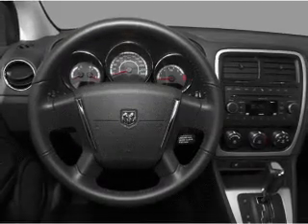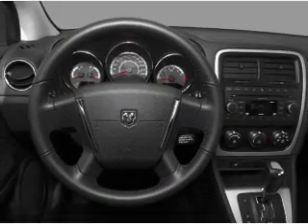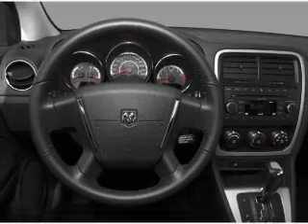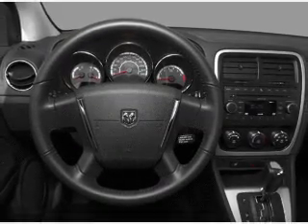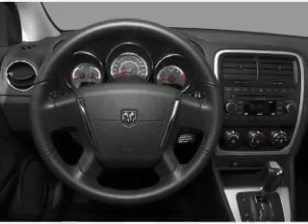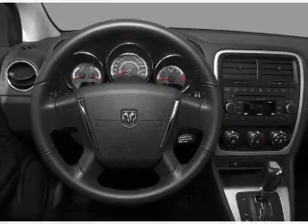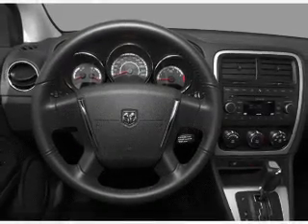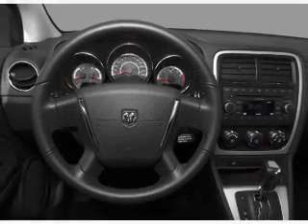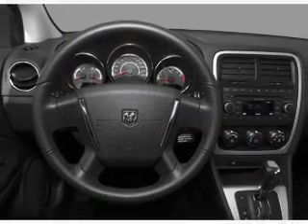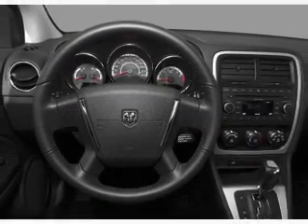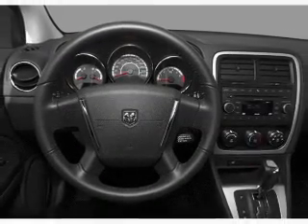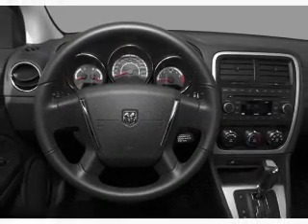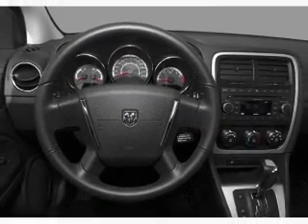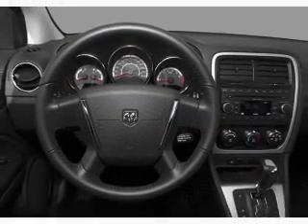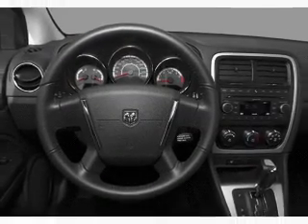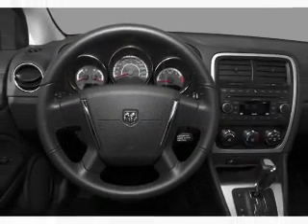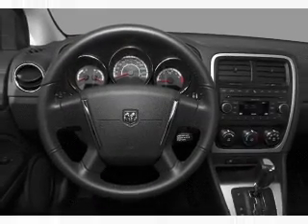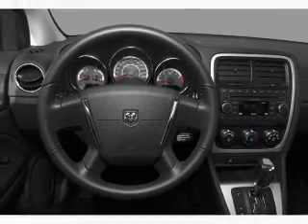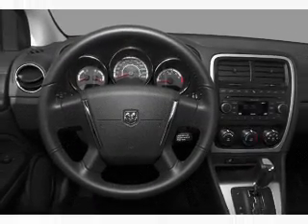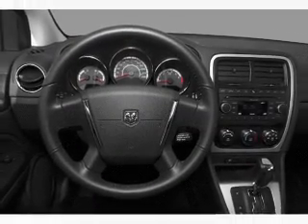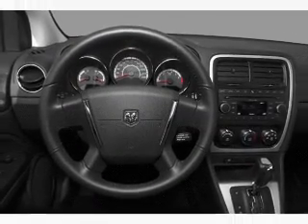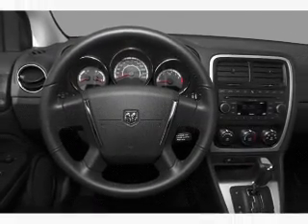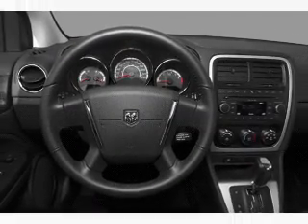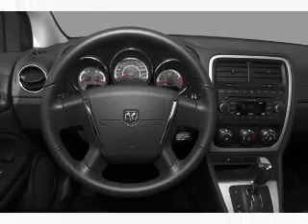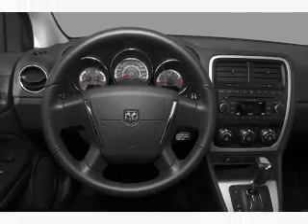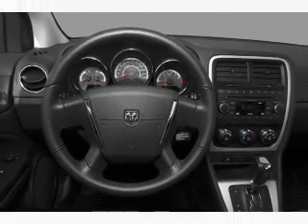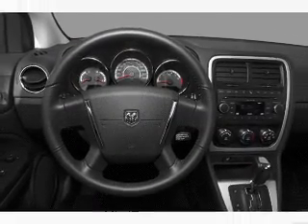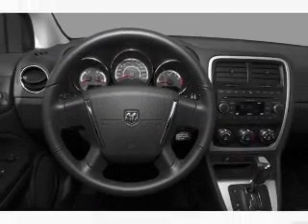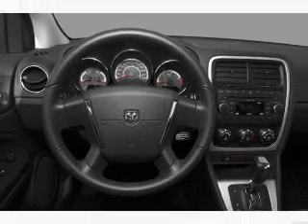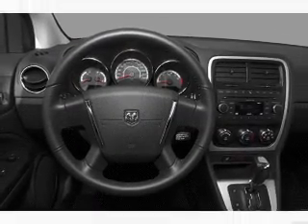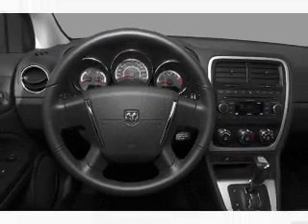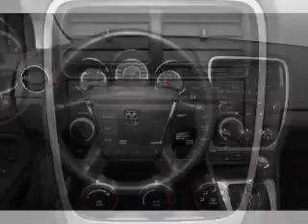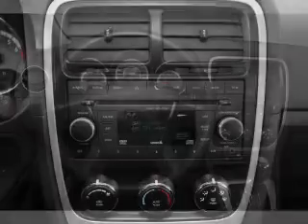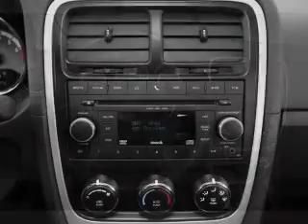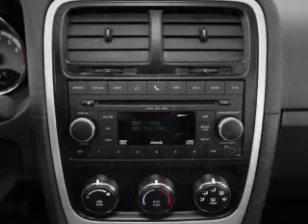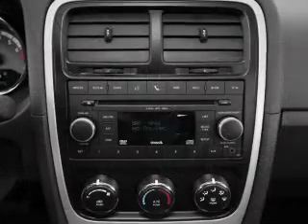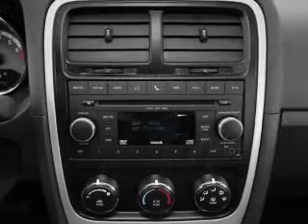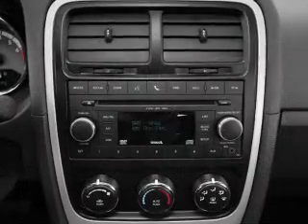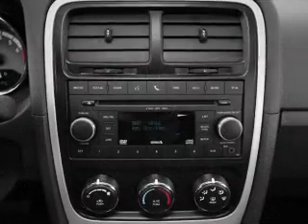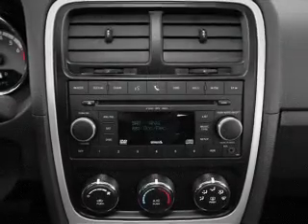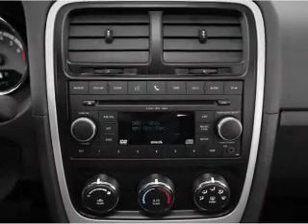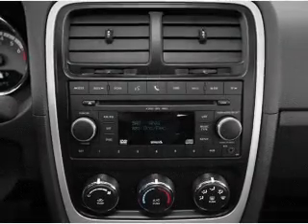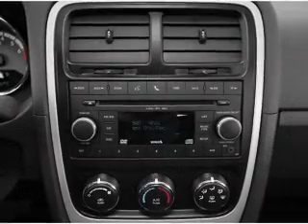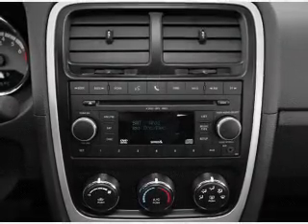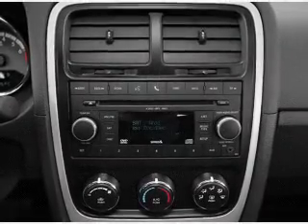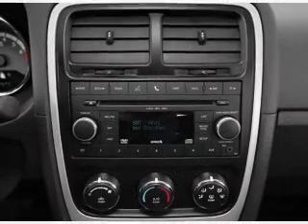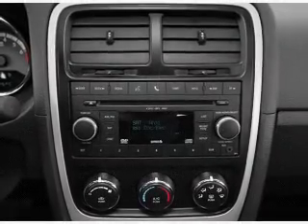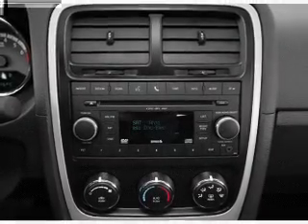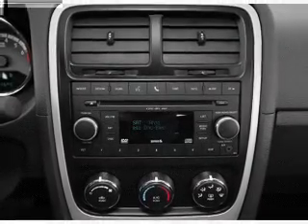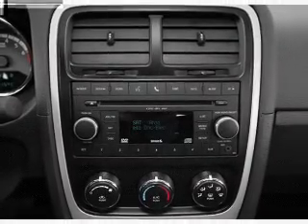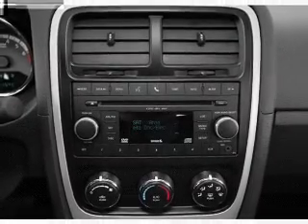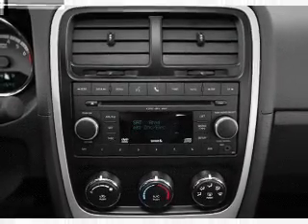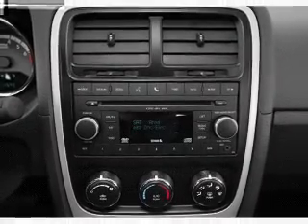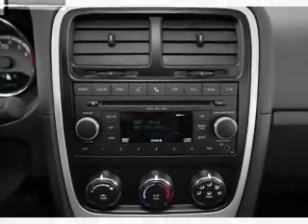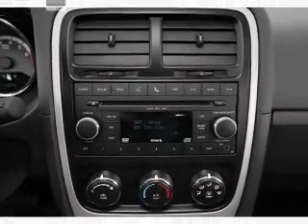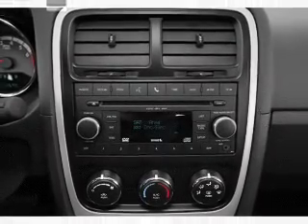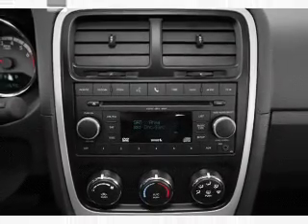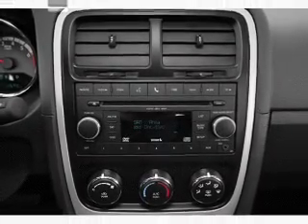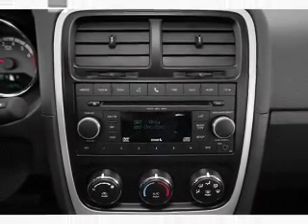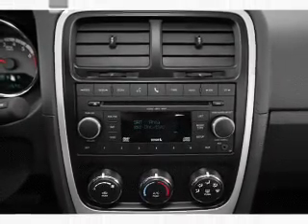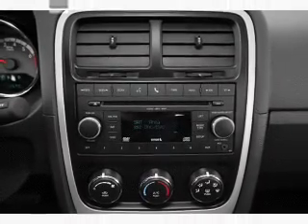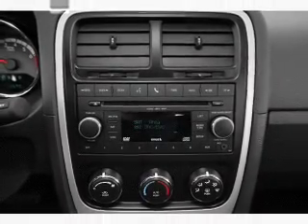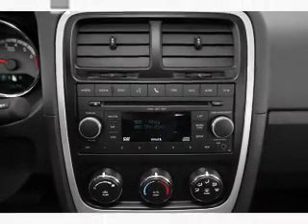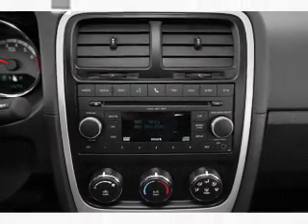Front ventilated disc brakes, passenger airbag, curtain head airbags, stability control. Call today to schedule a test drive.